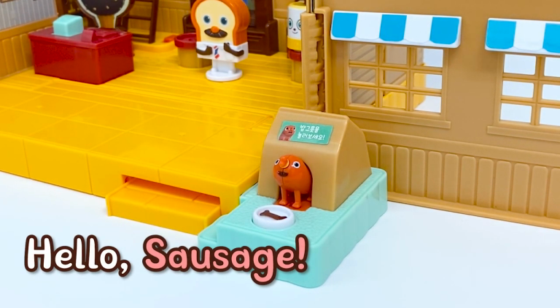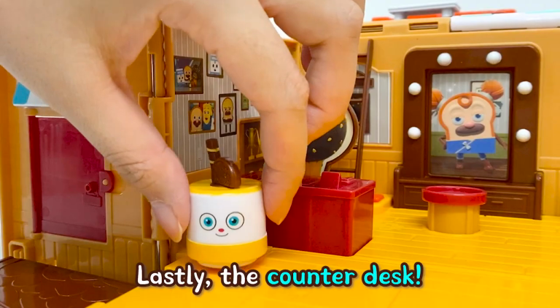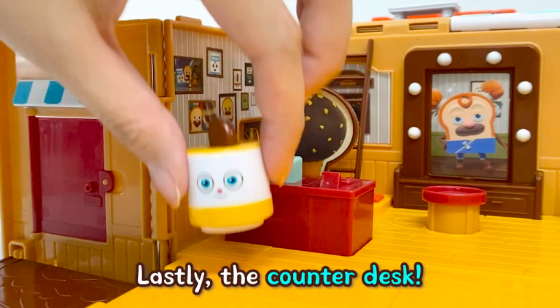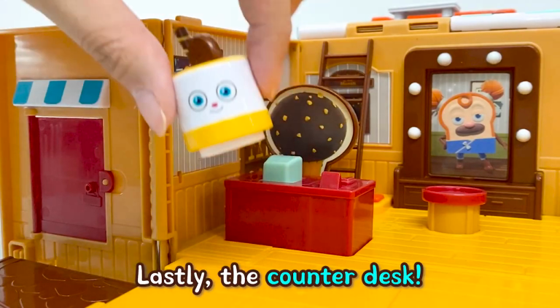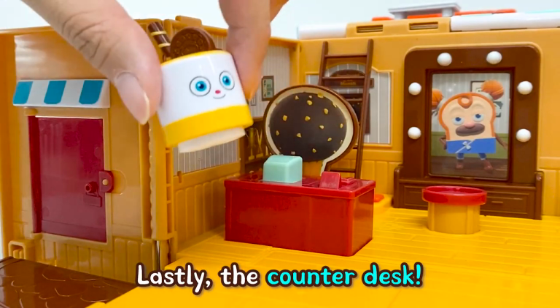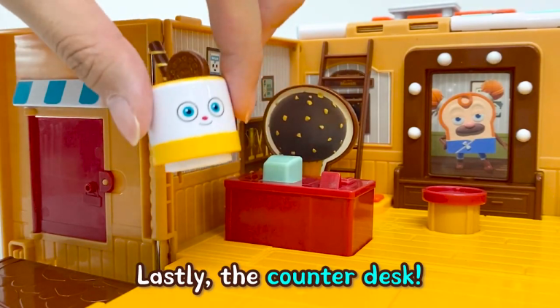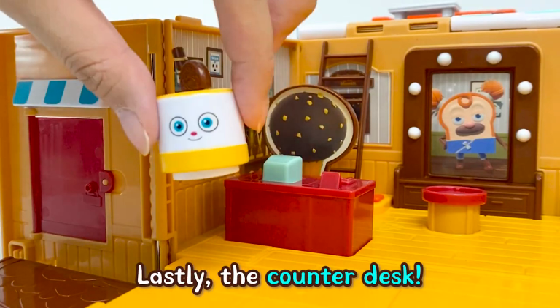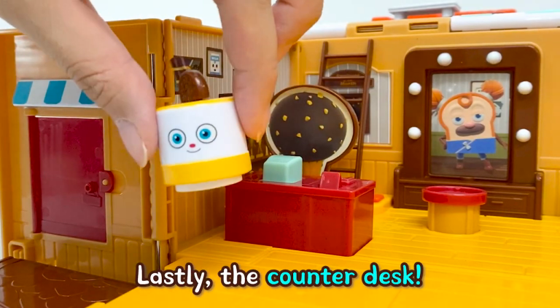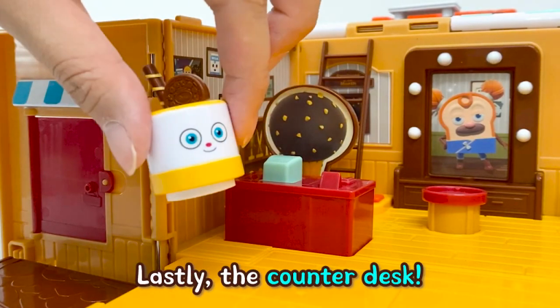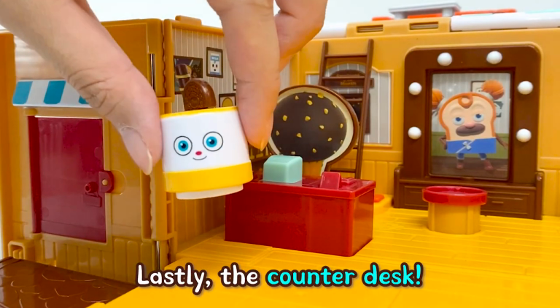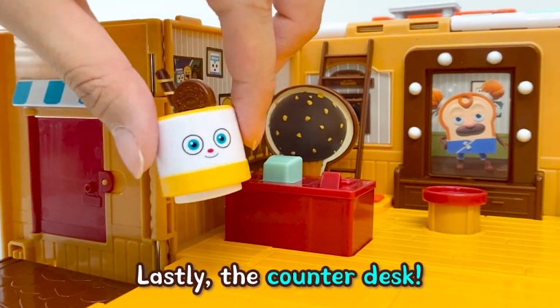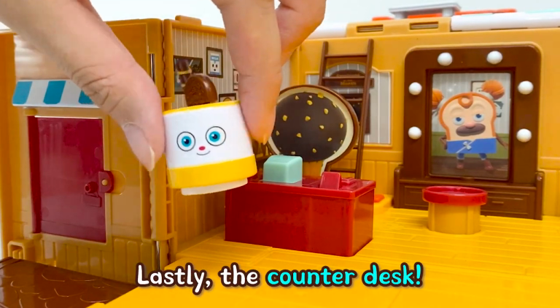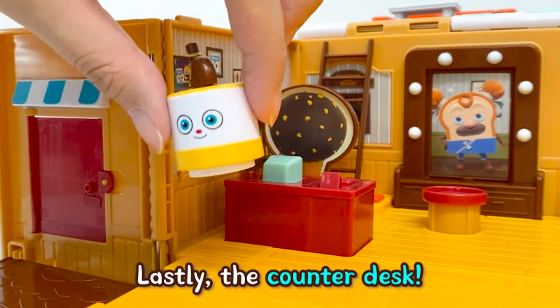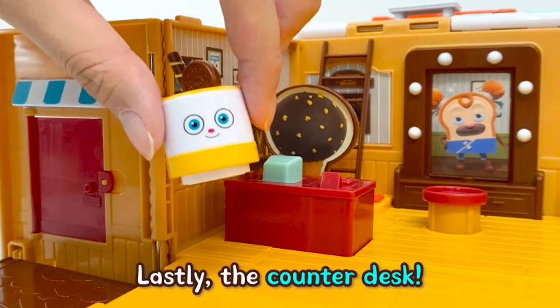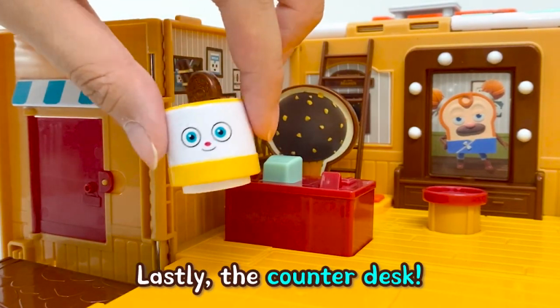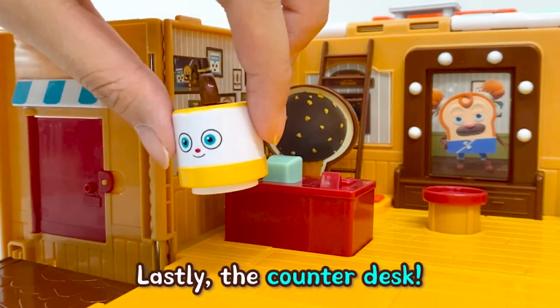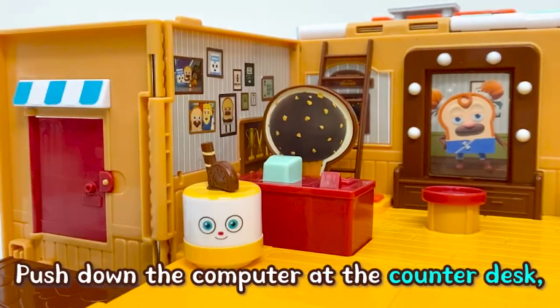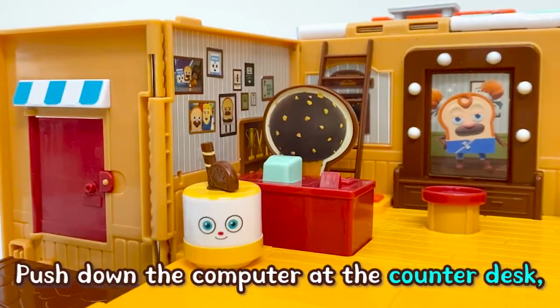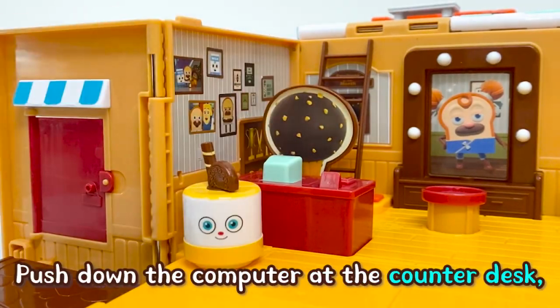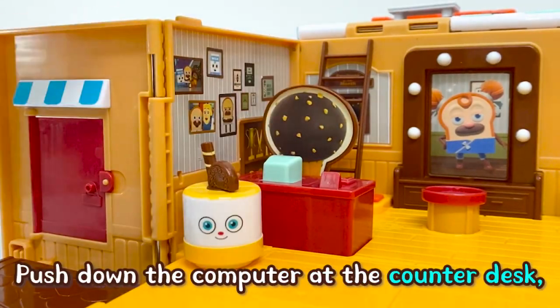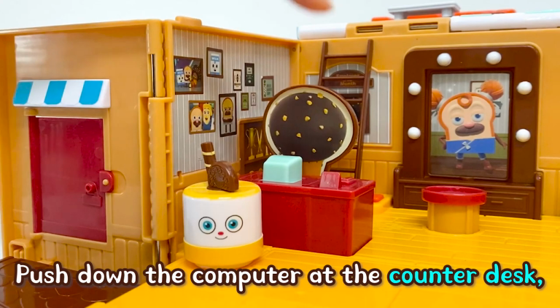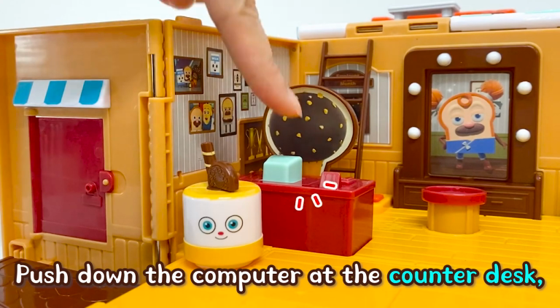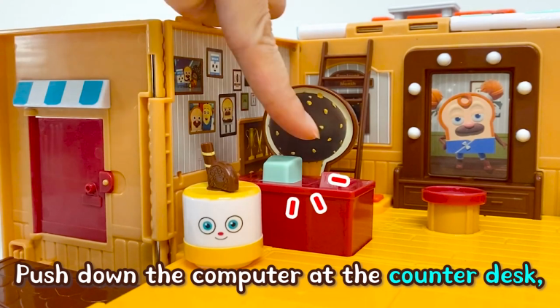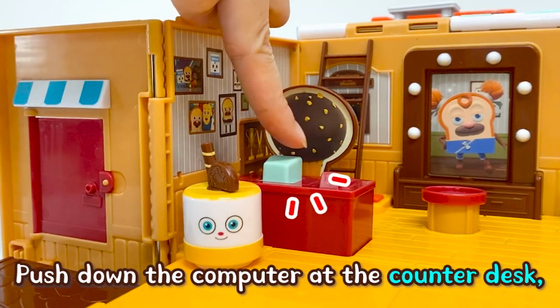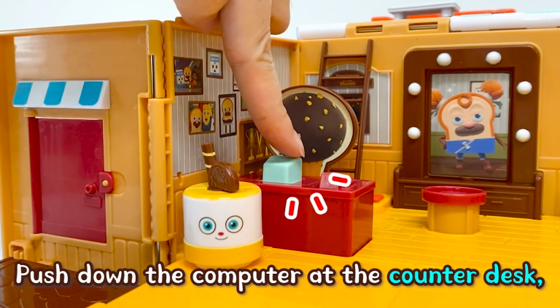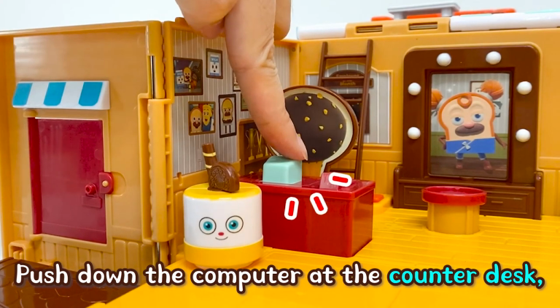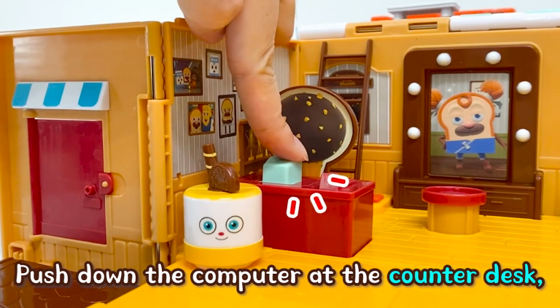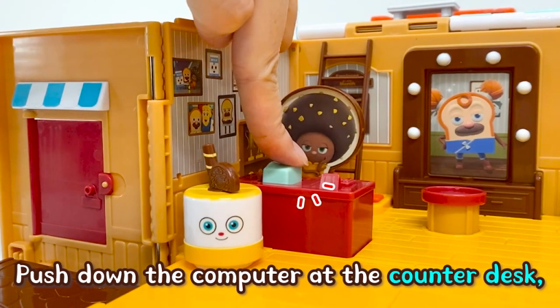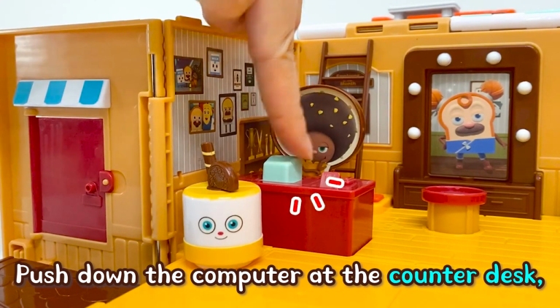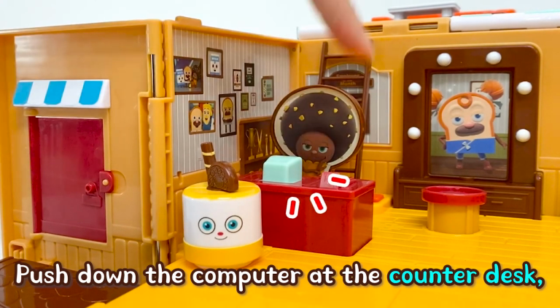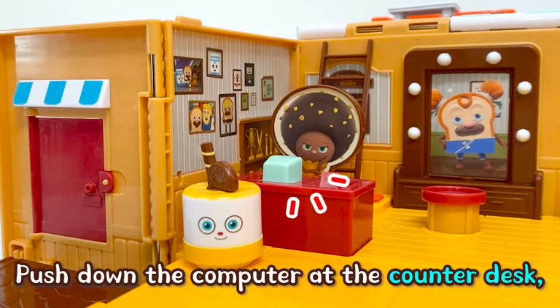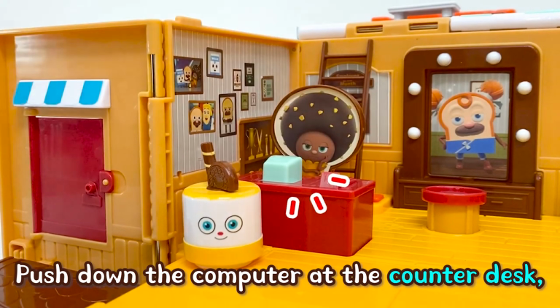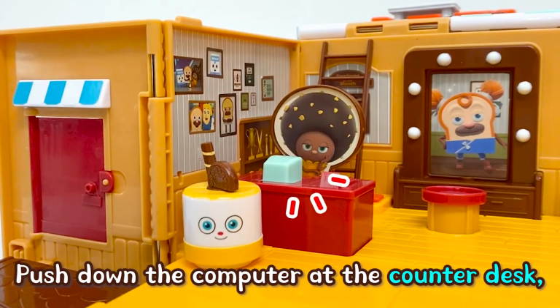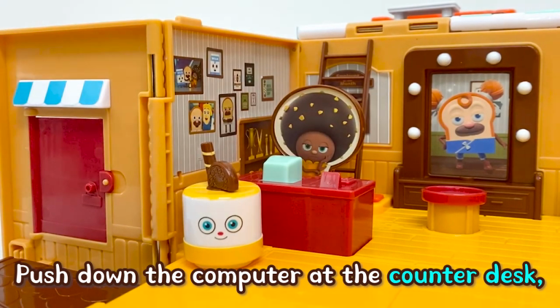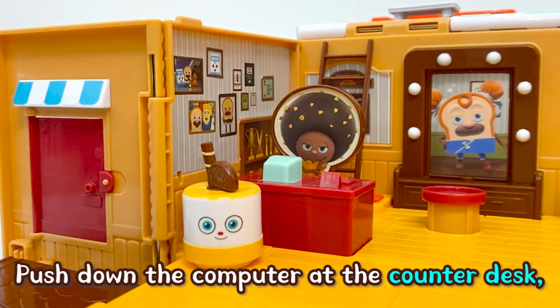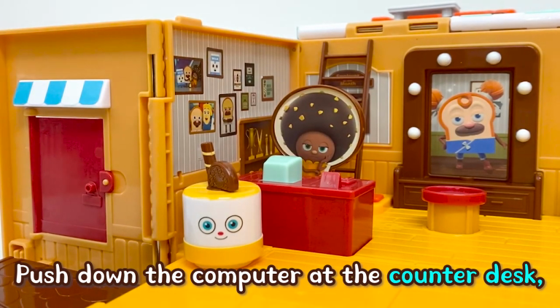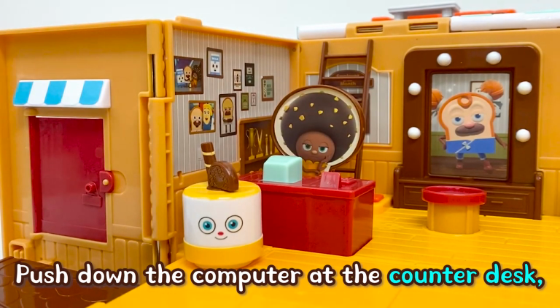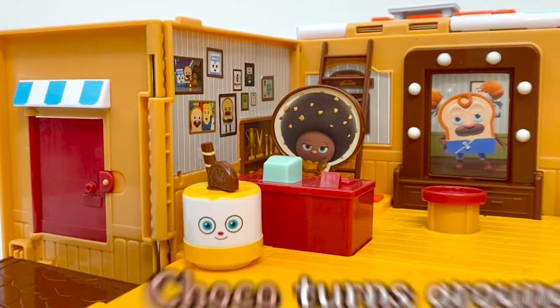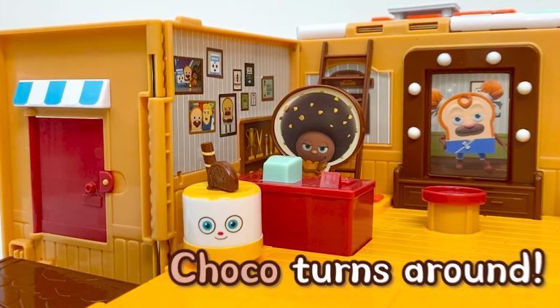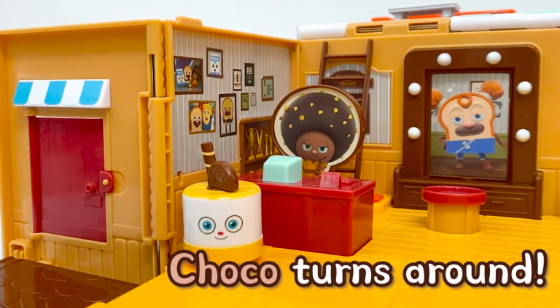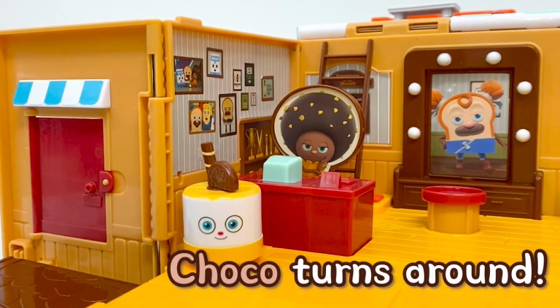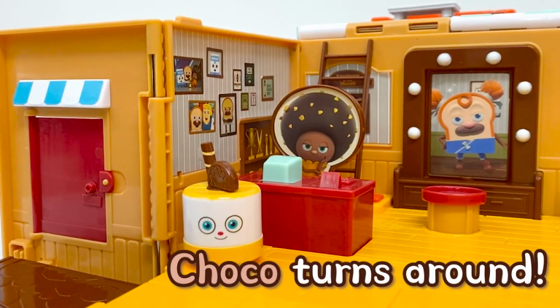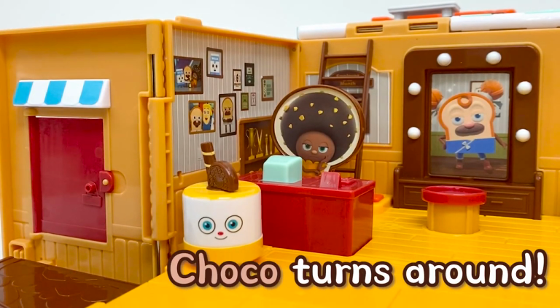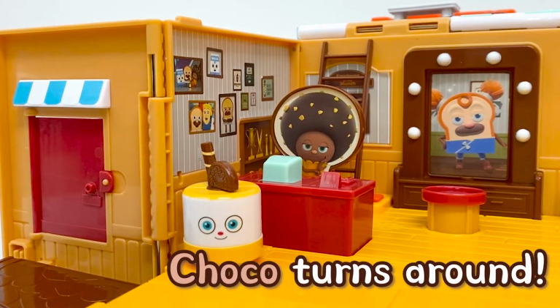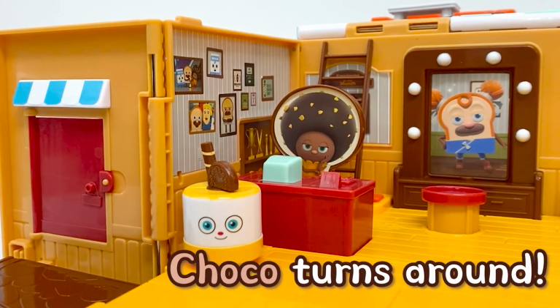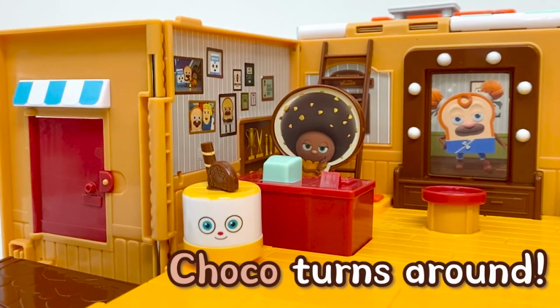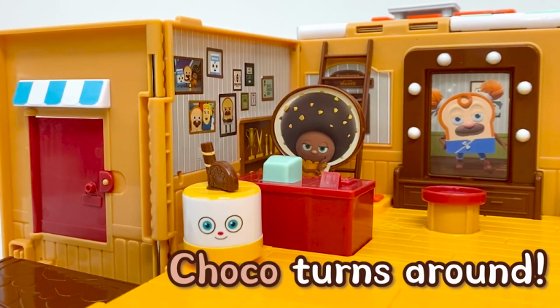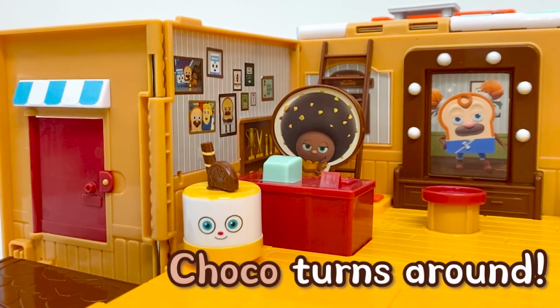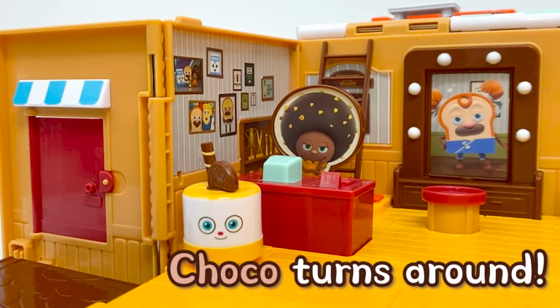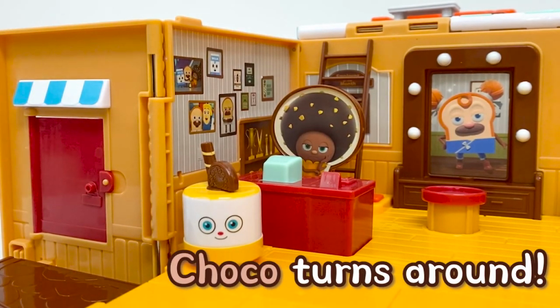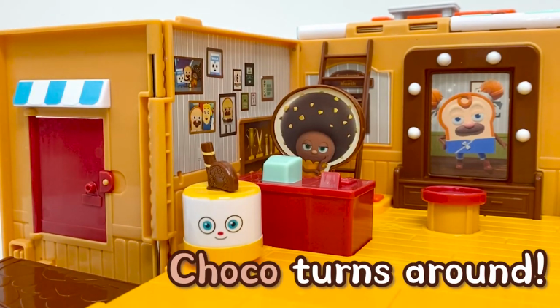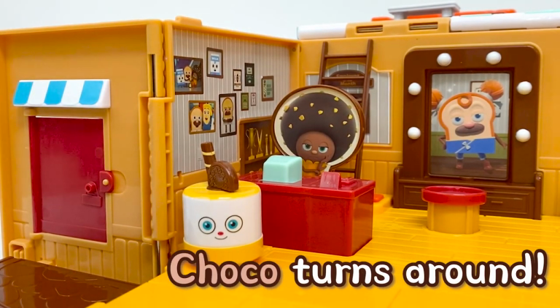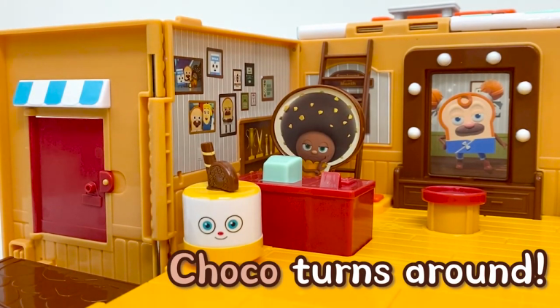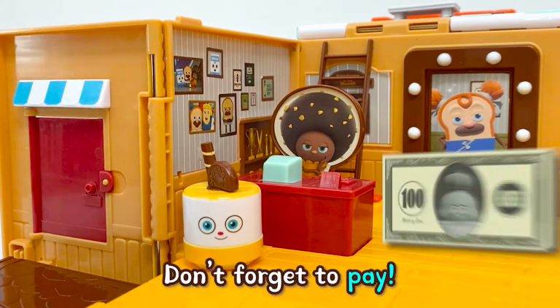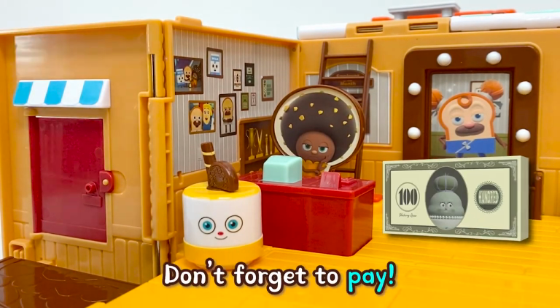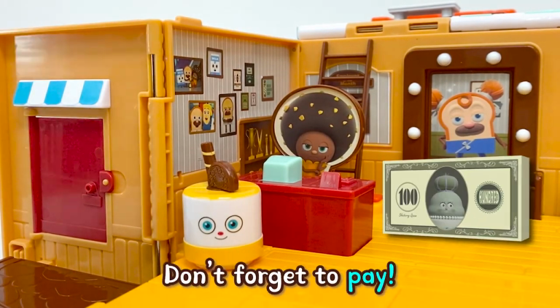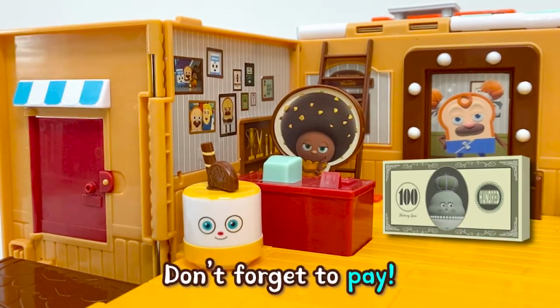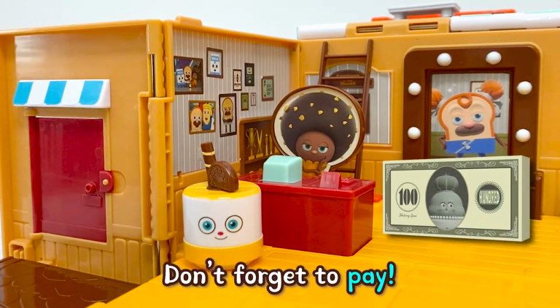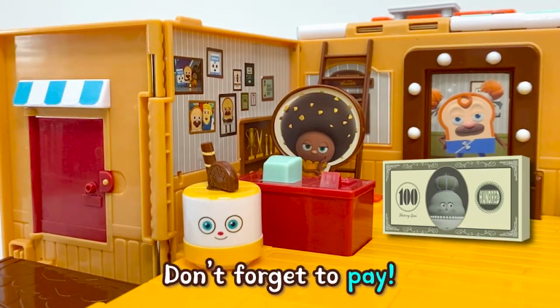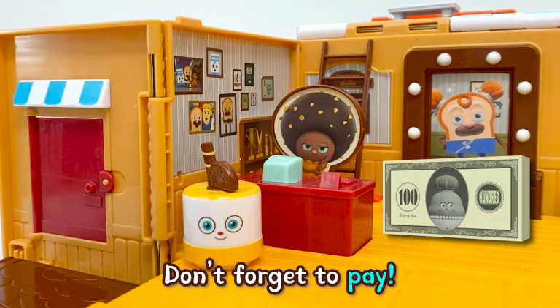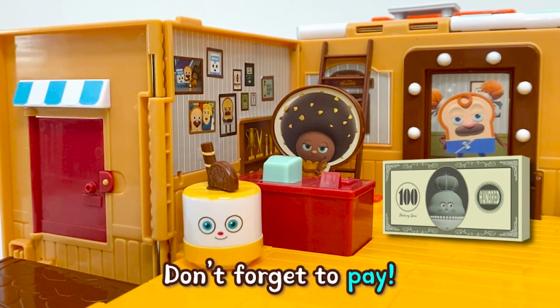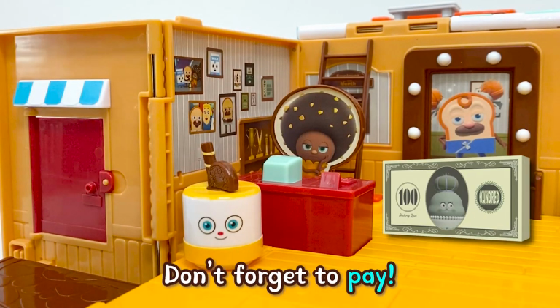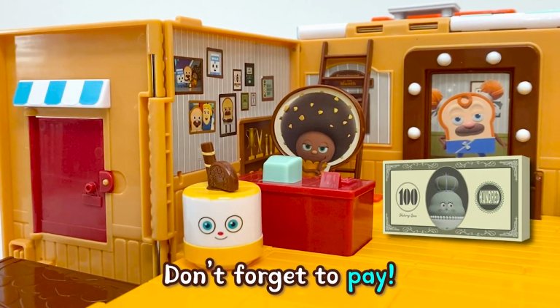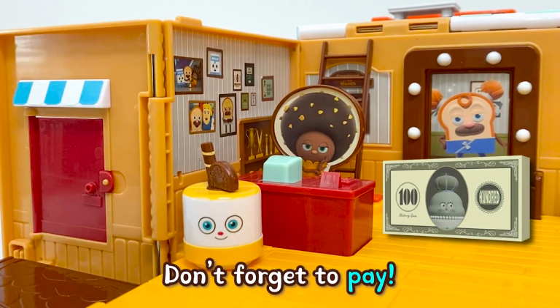Lastly, the counter desk. Push down the computer at the counter desk and Choco turns around. Don't forget to pay!